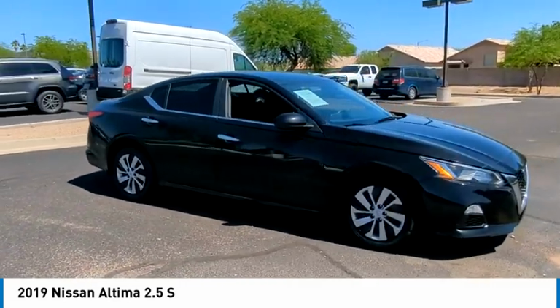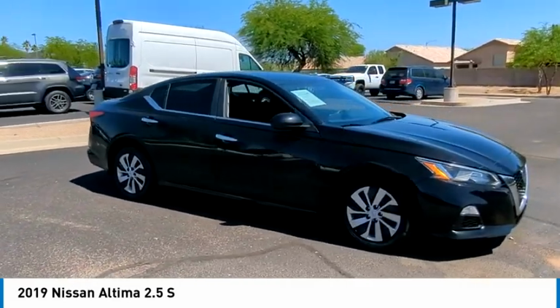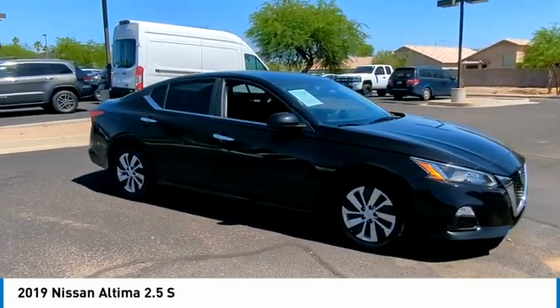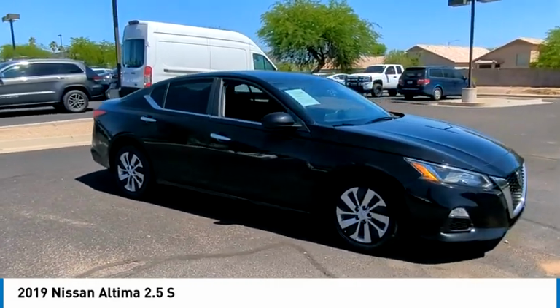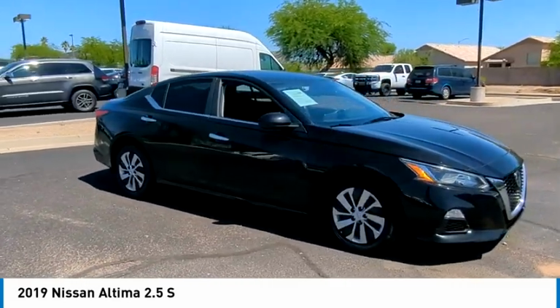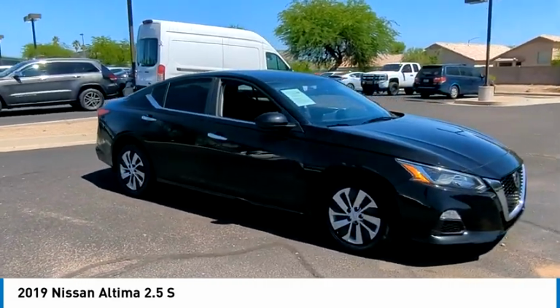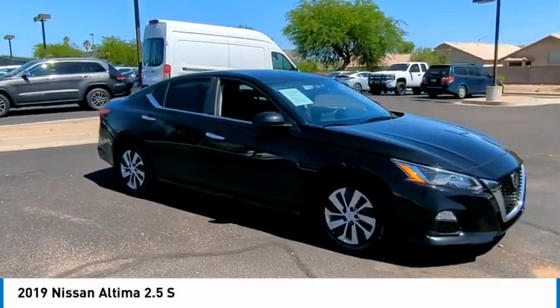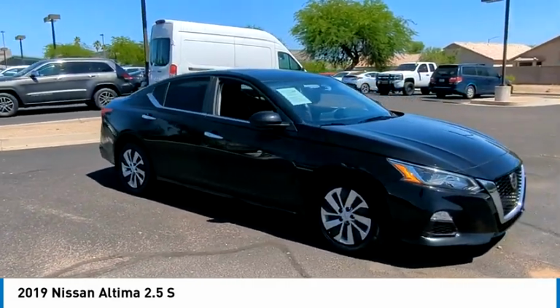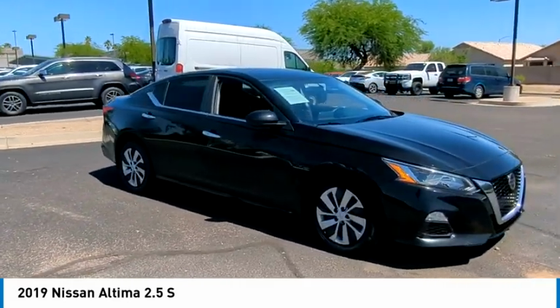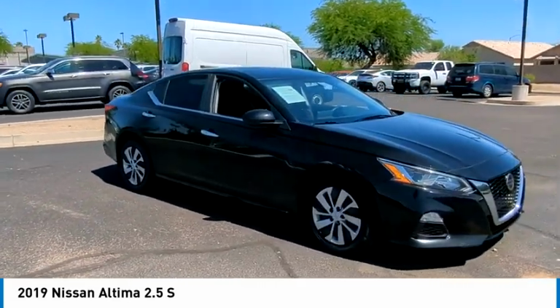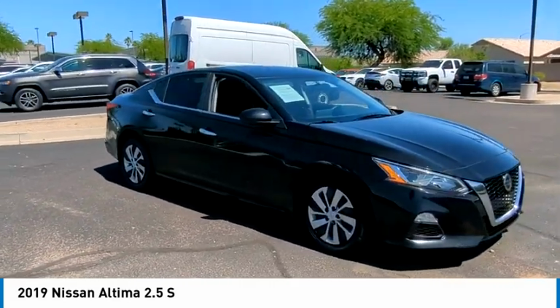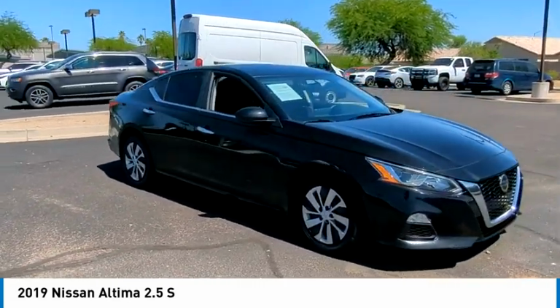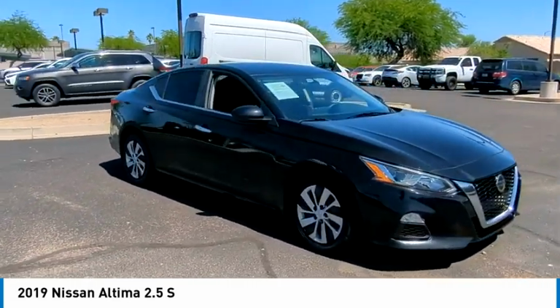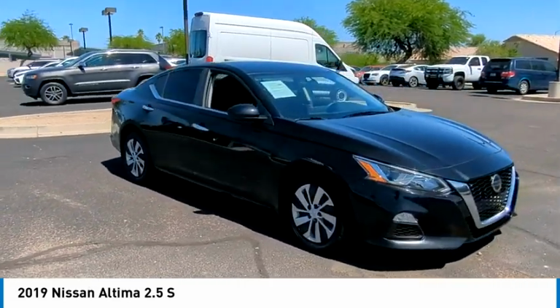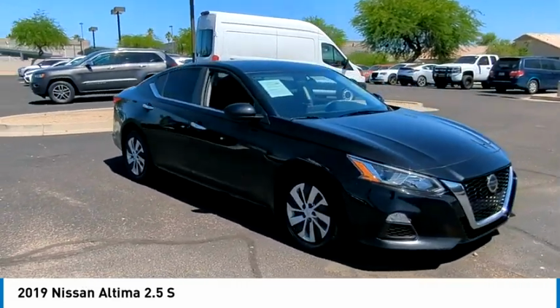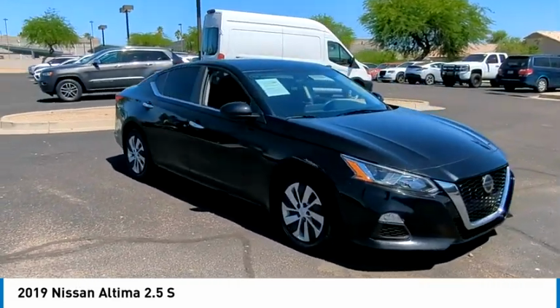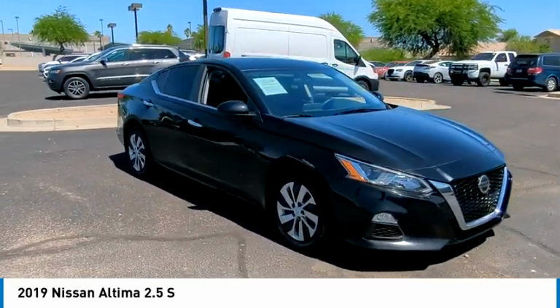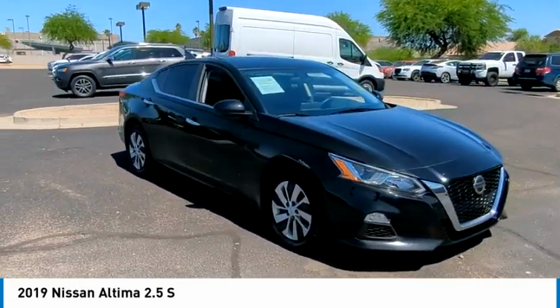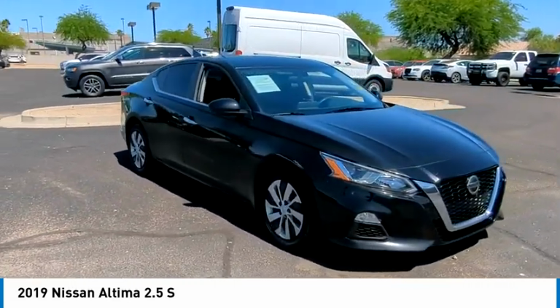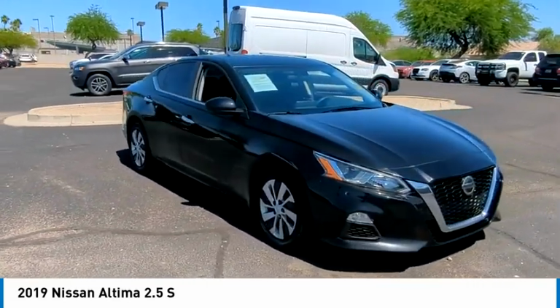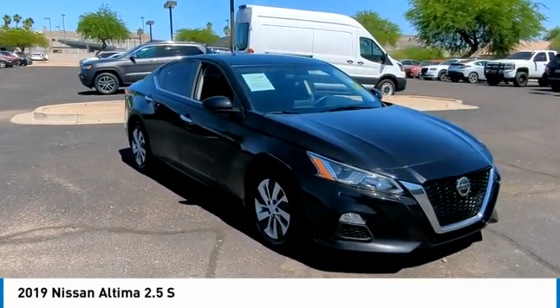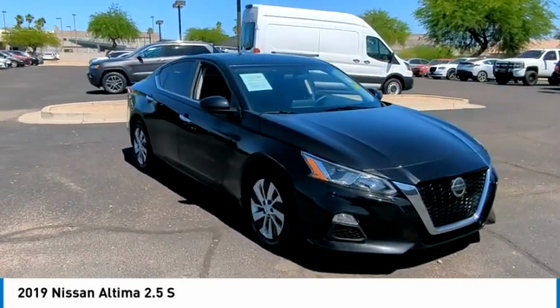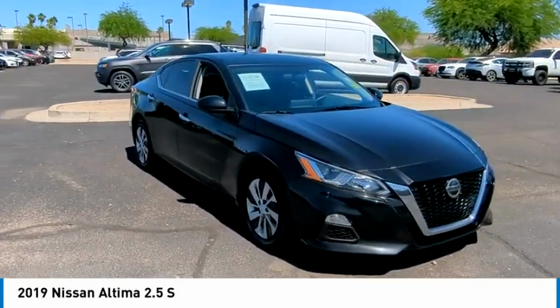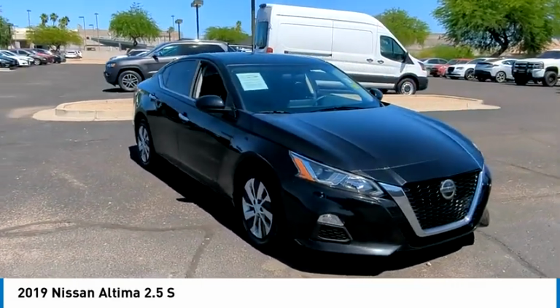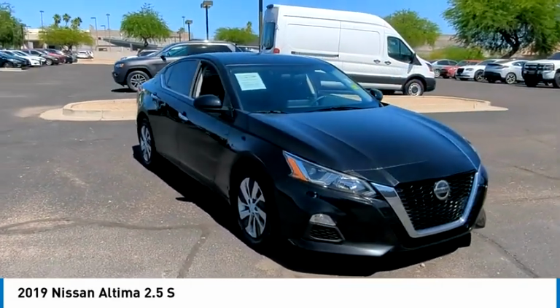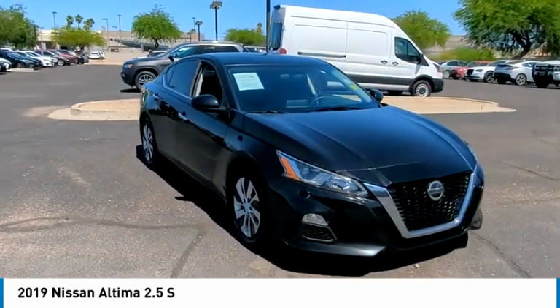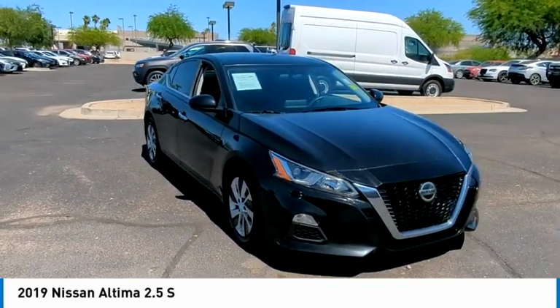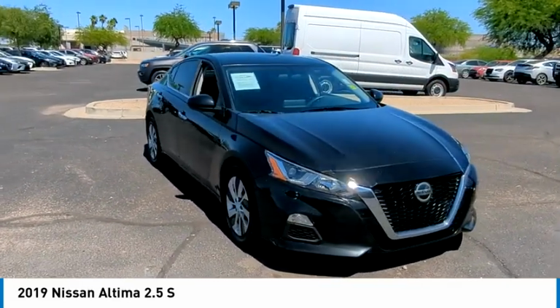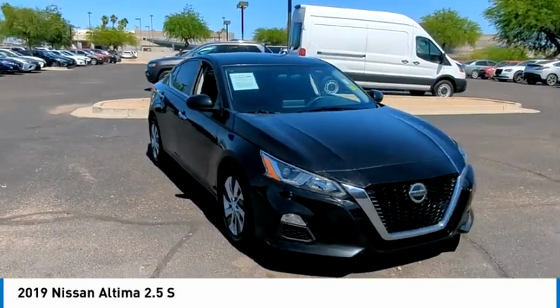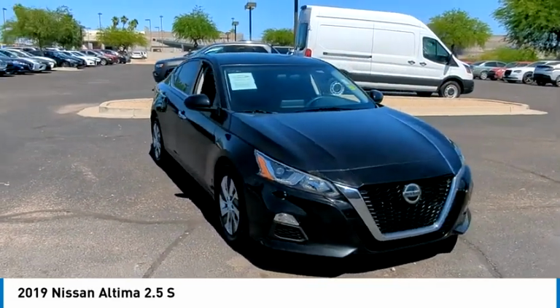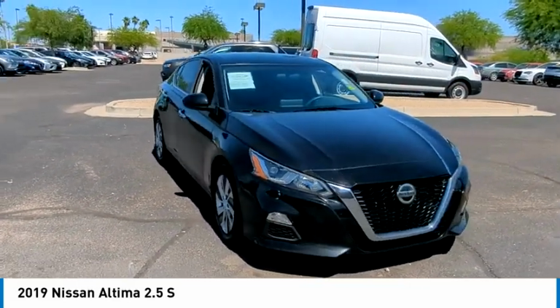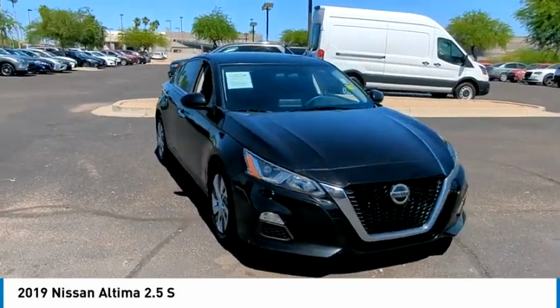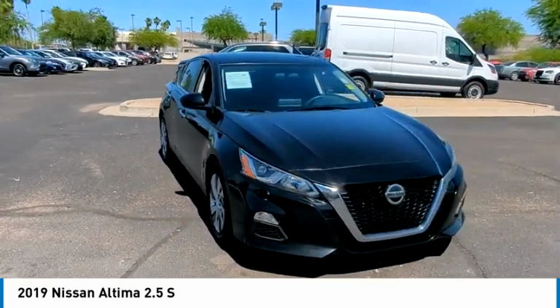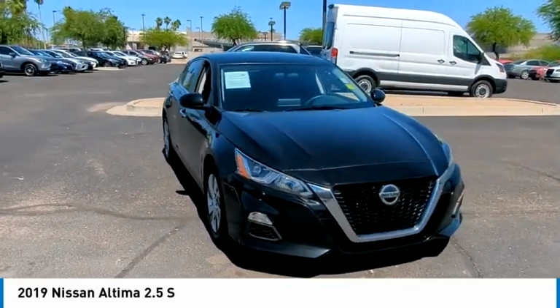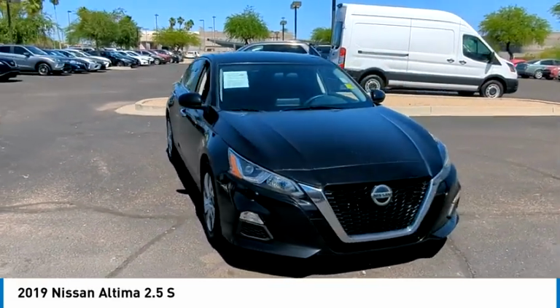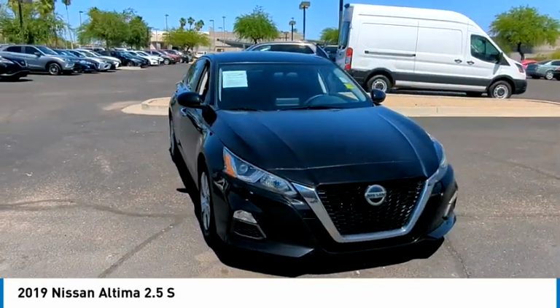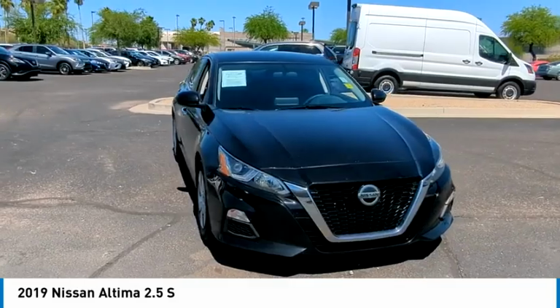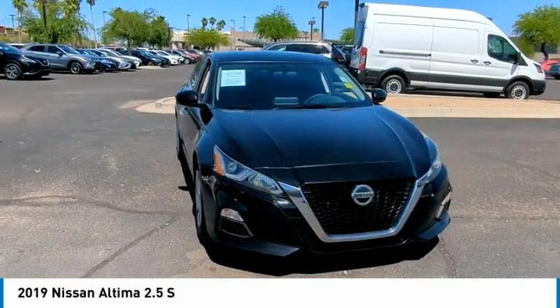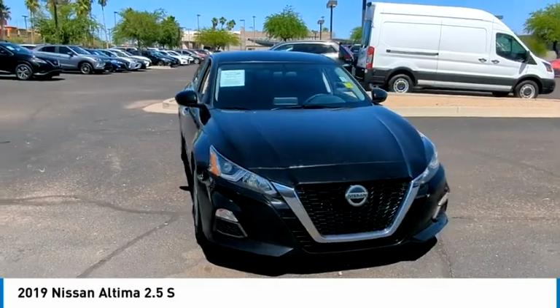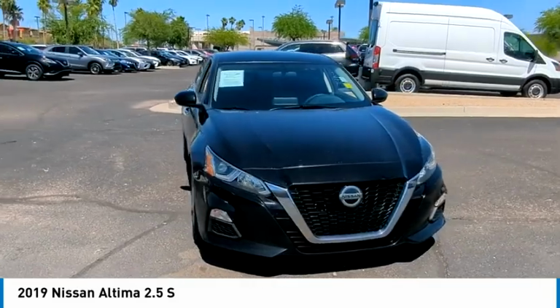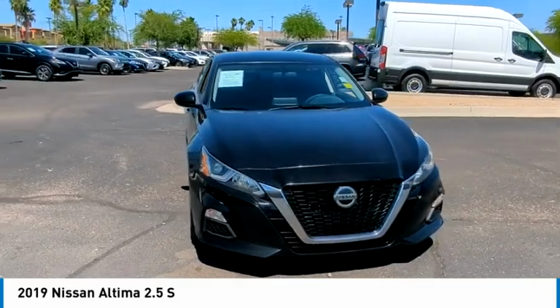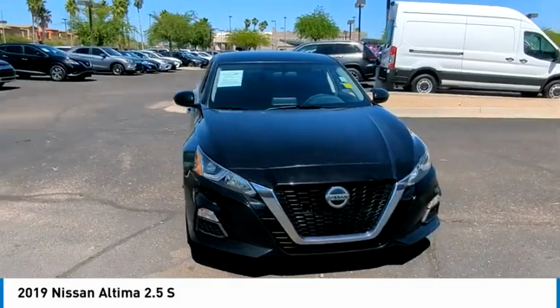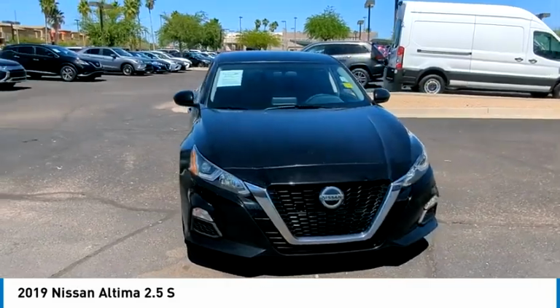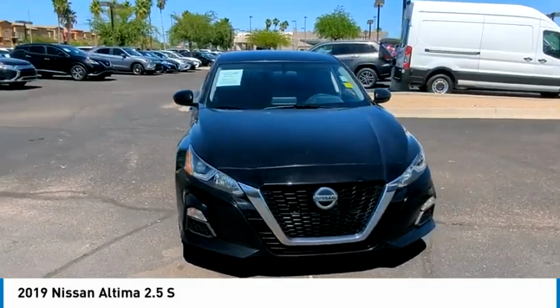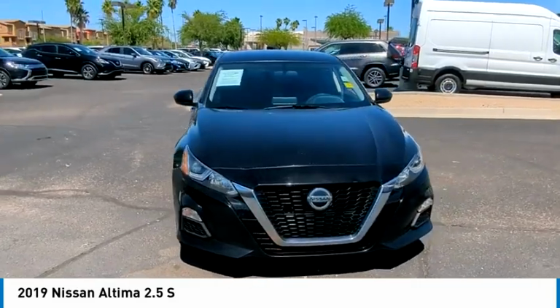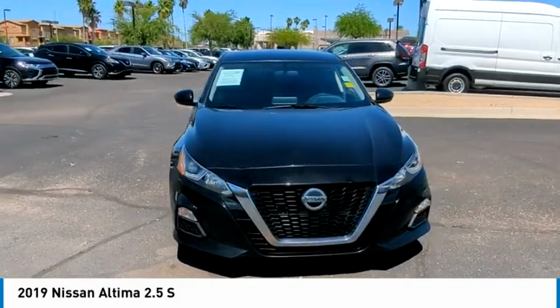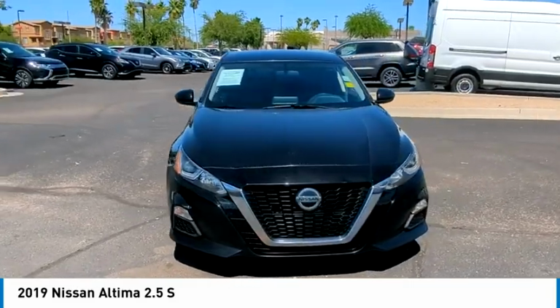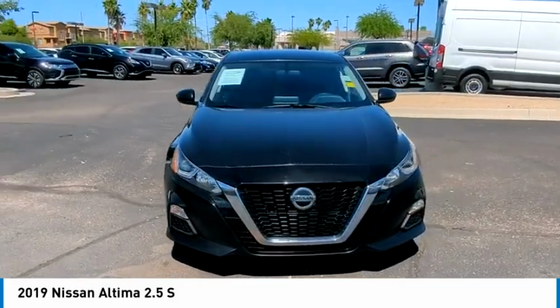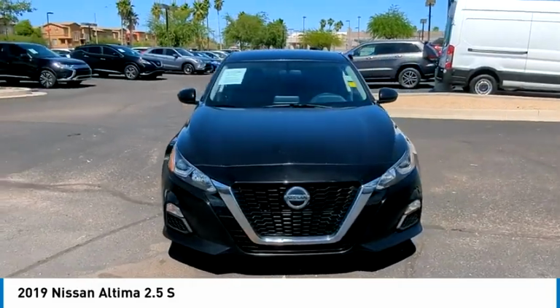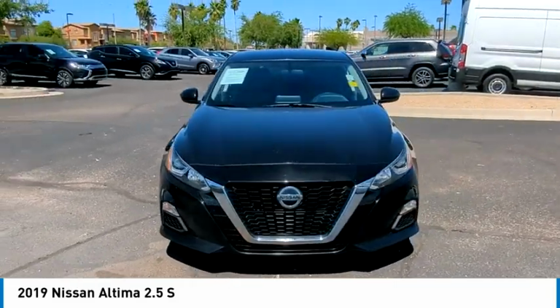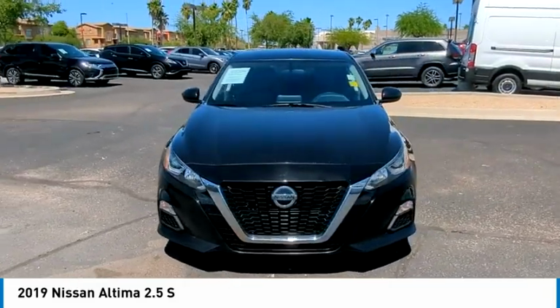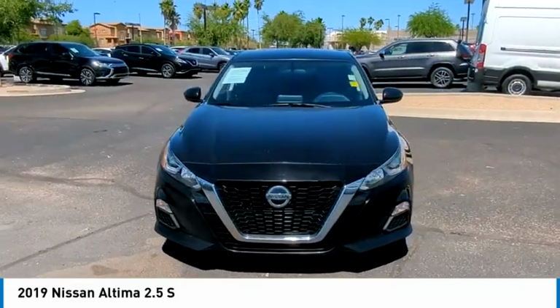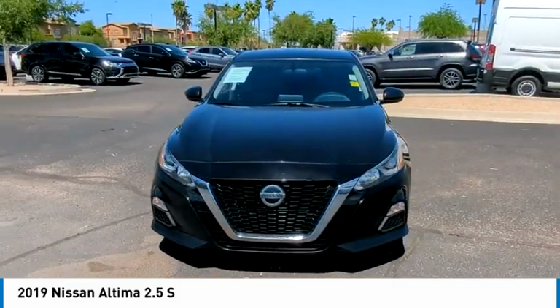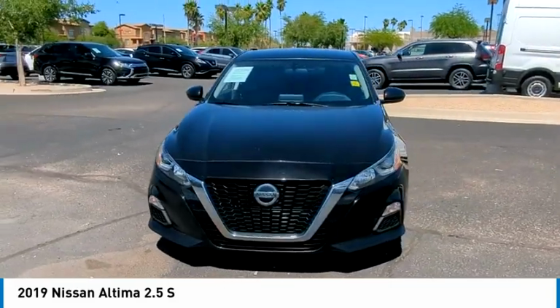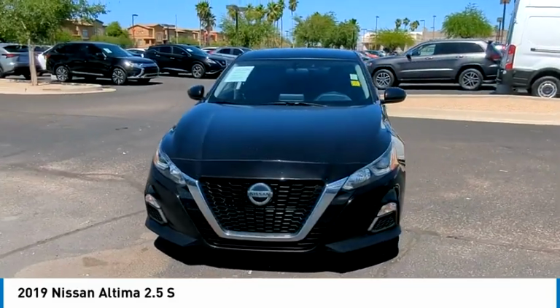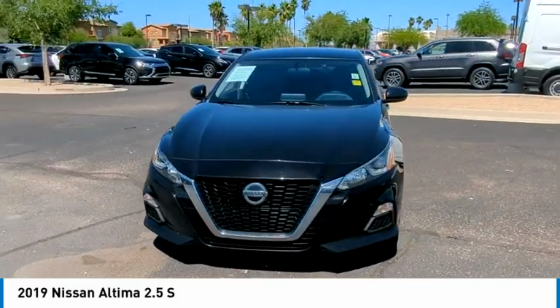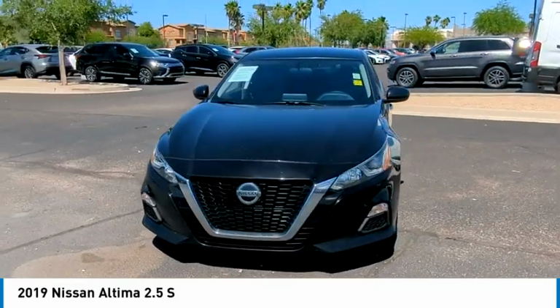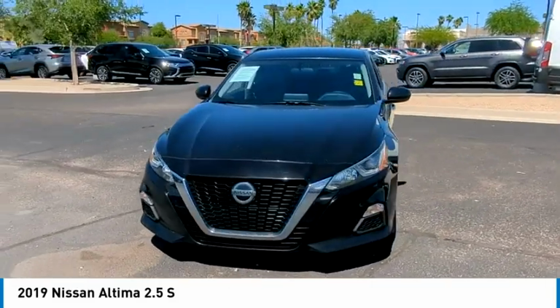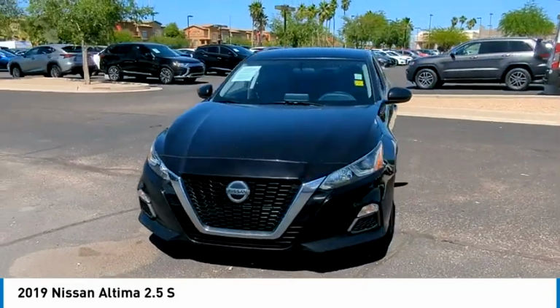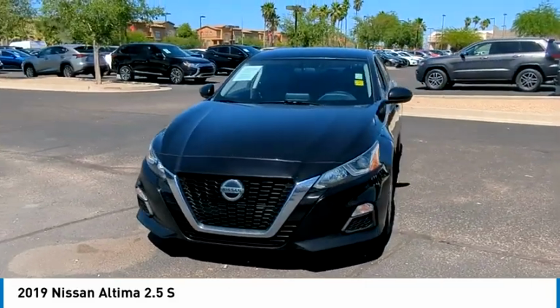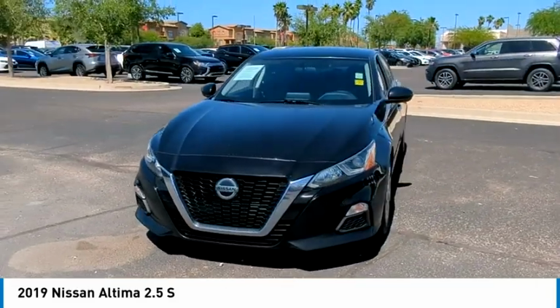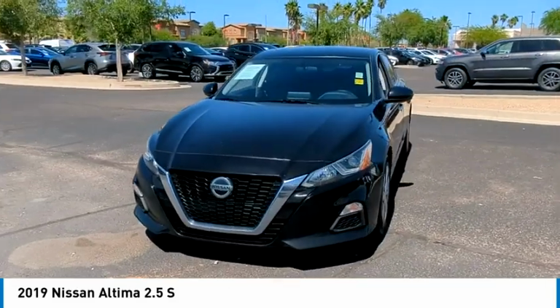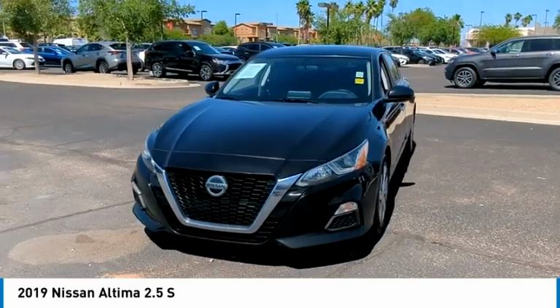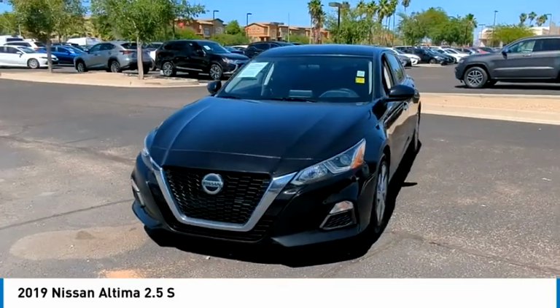This vehicle has less than 60,000 miles. Here are some of this vehicle's great options: tire pressure monitor.